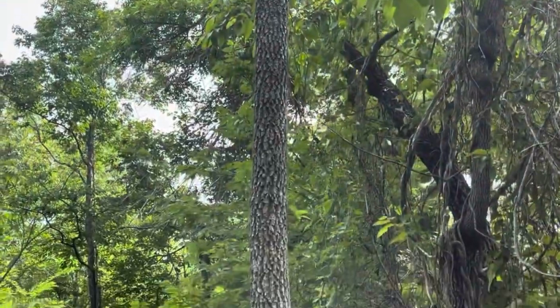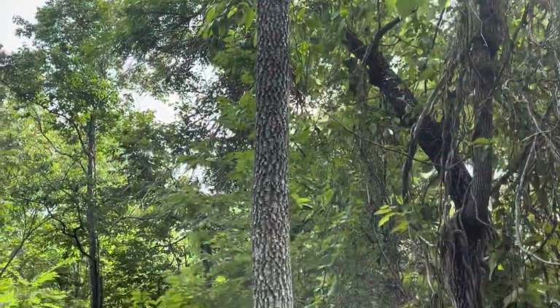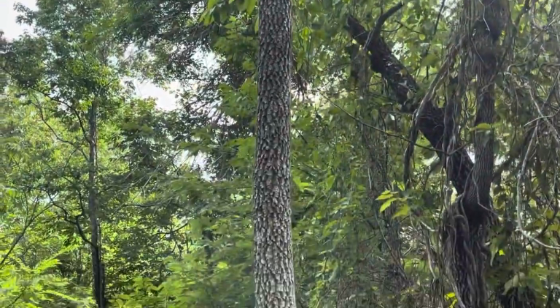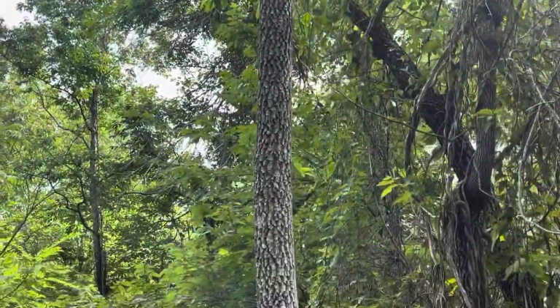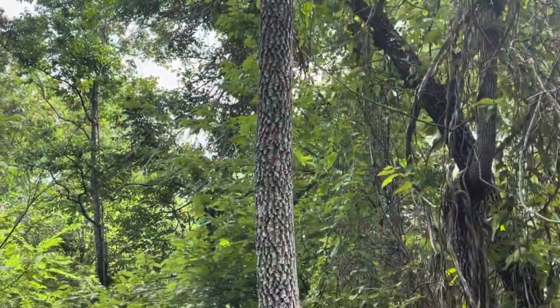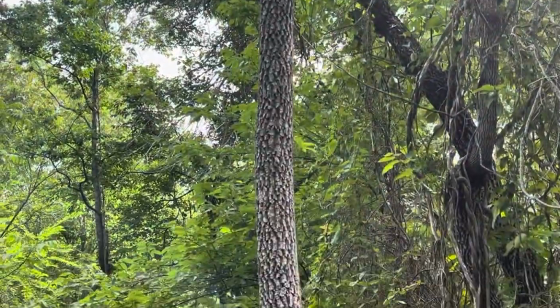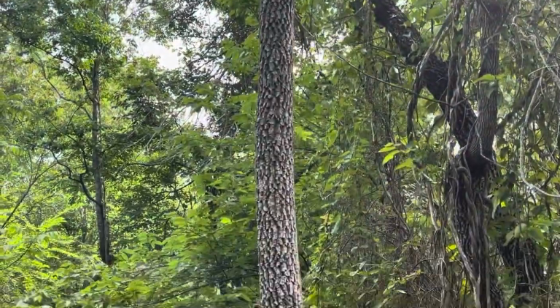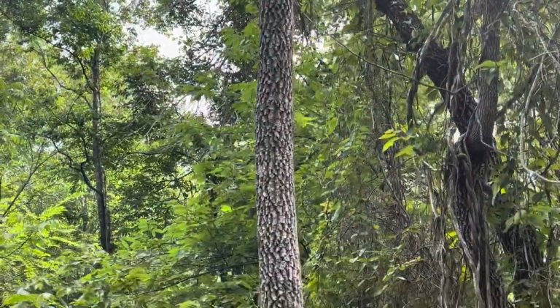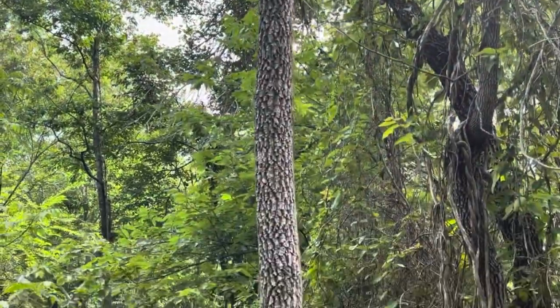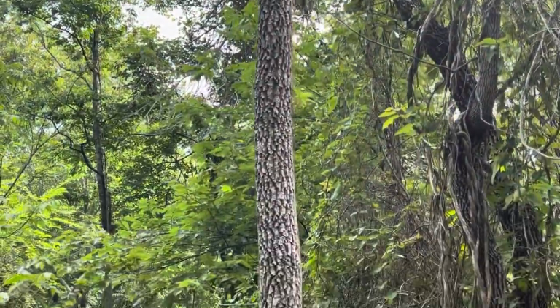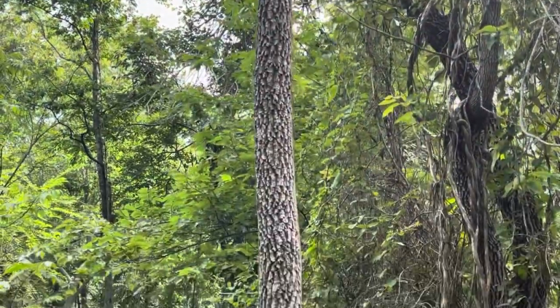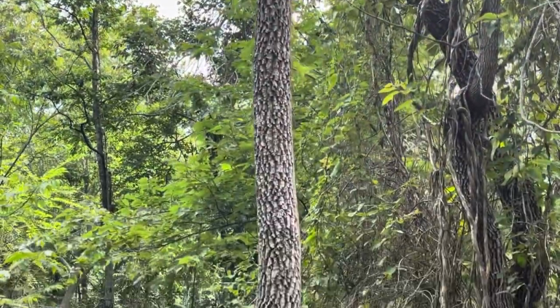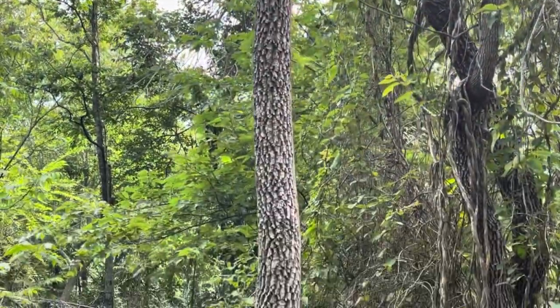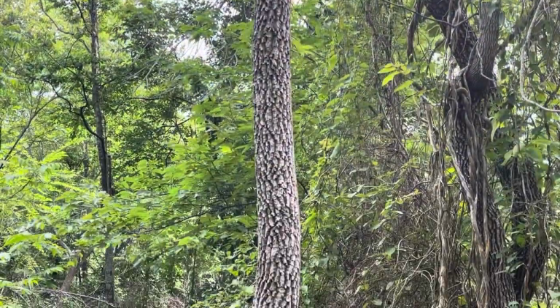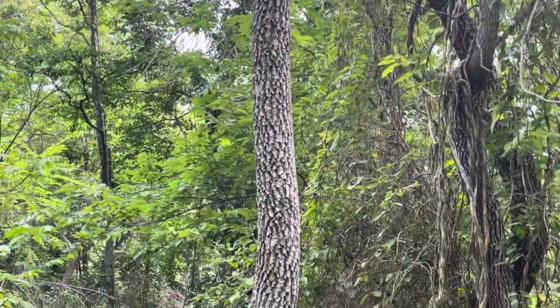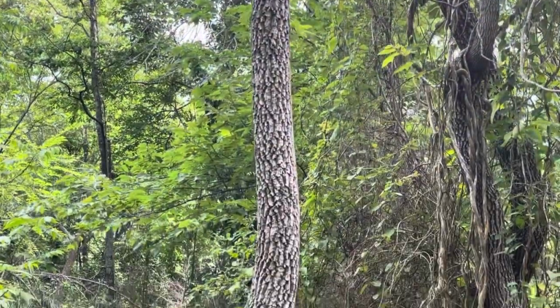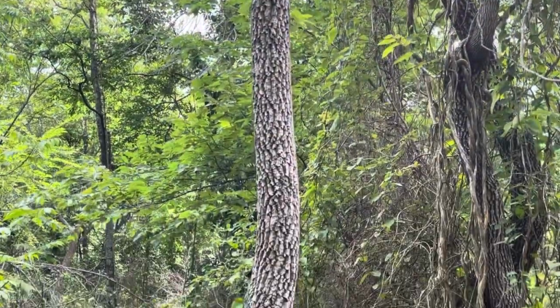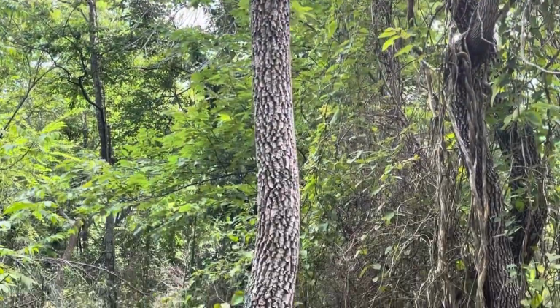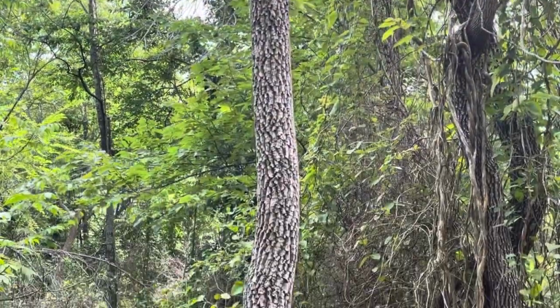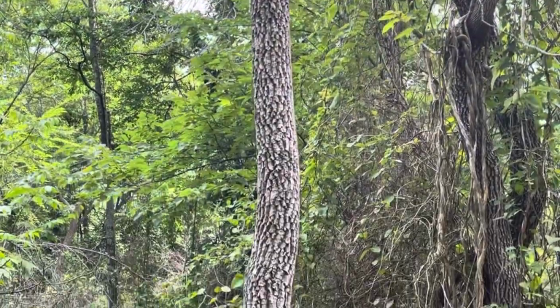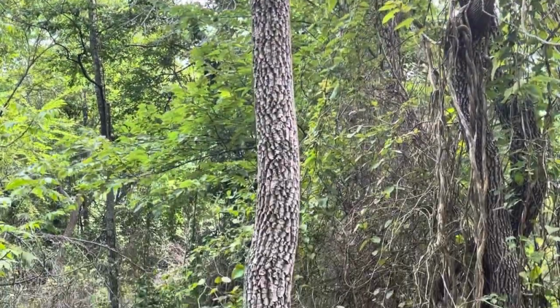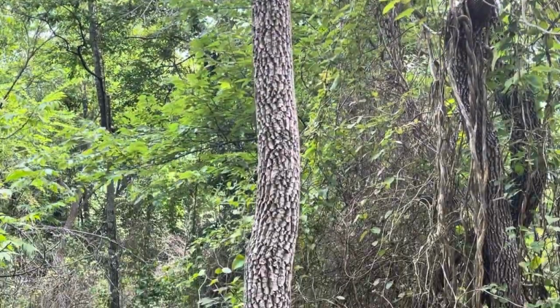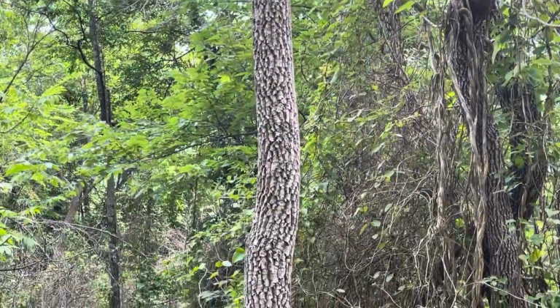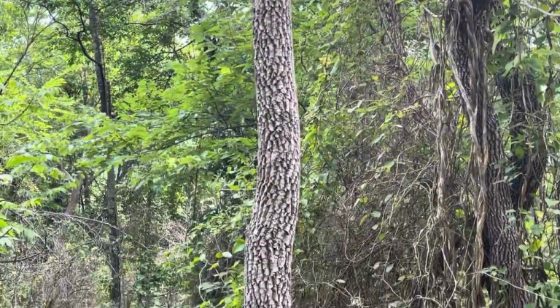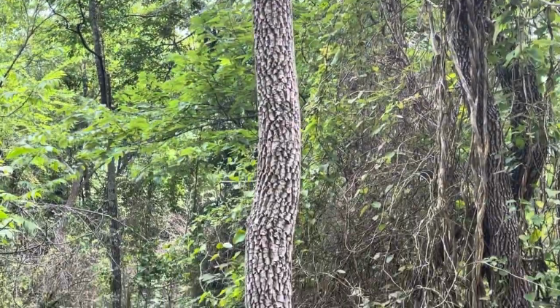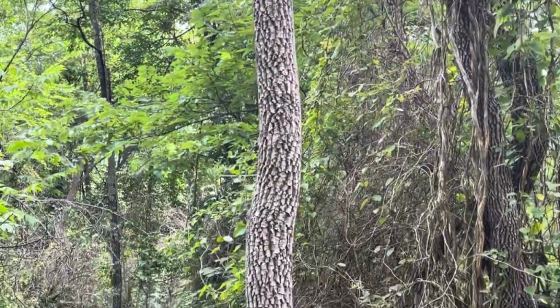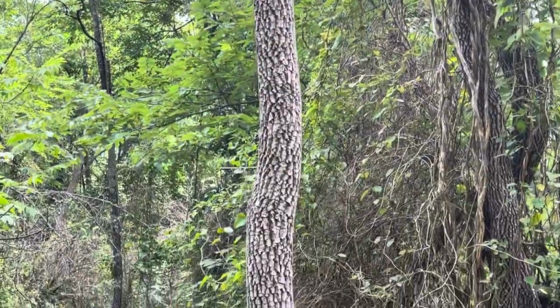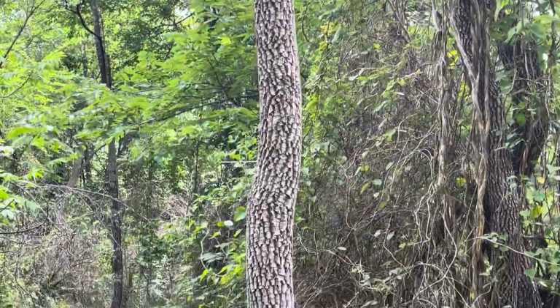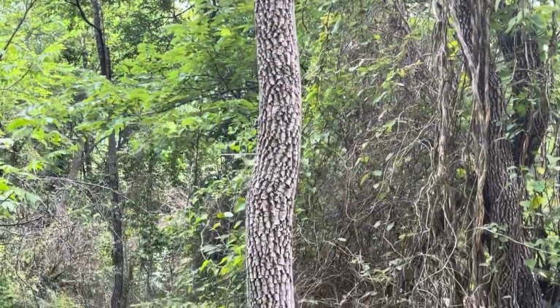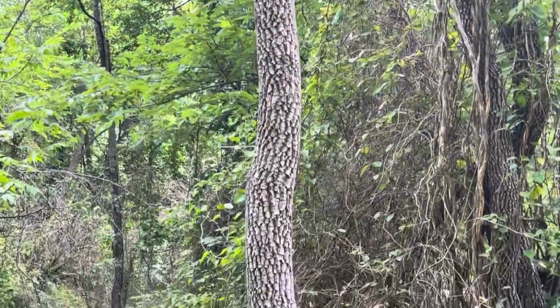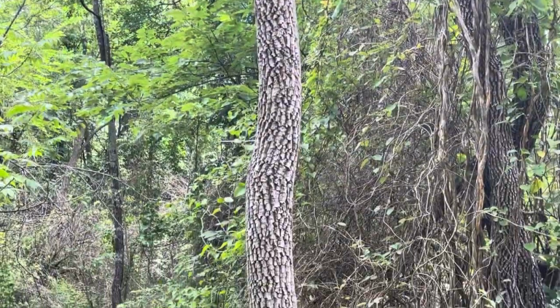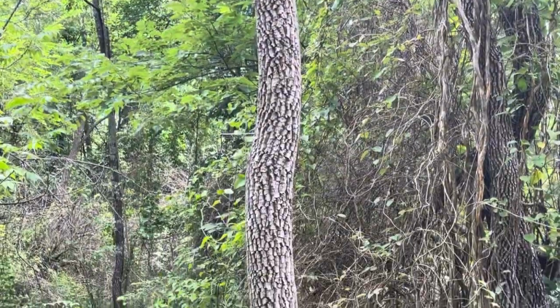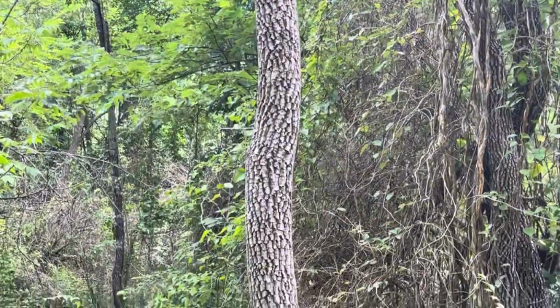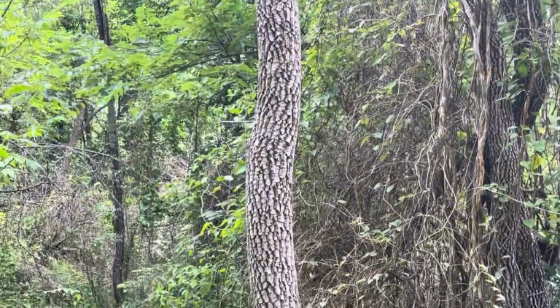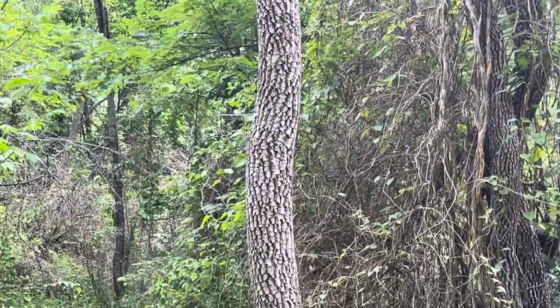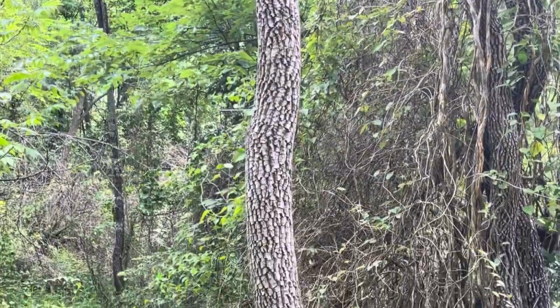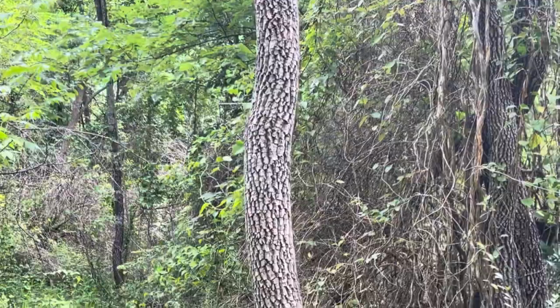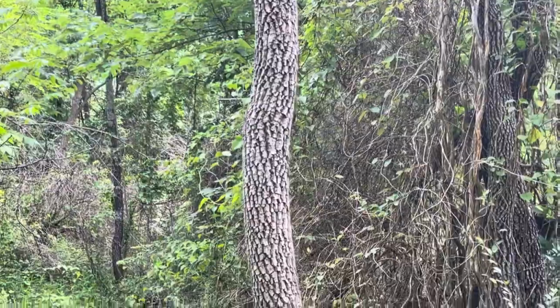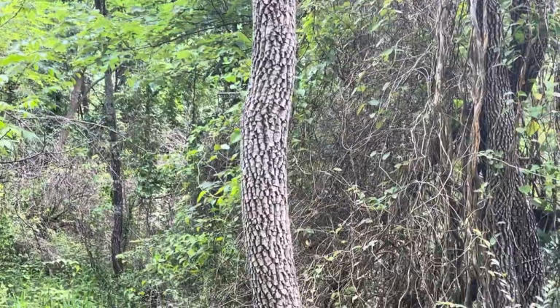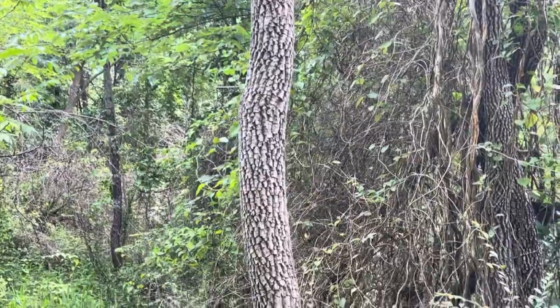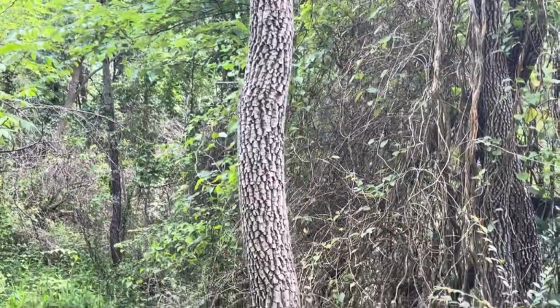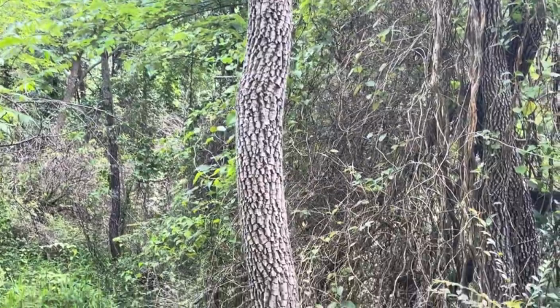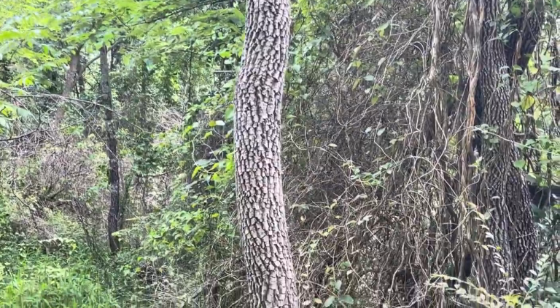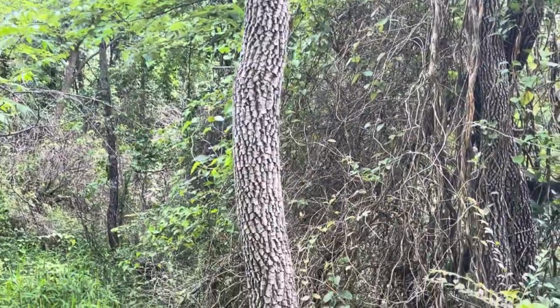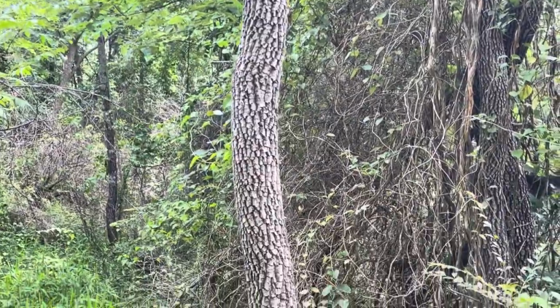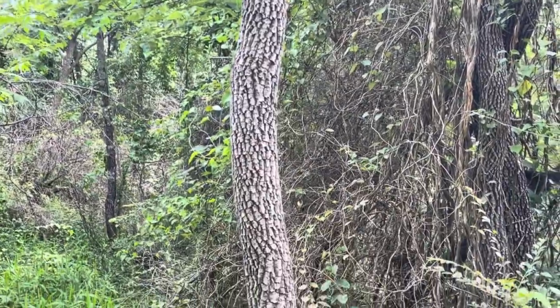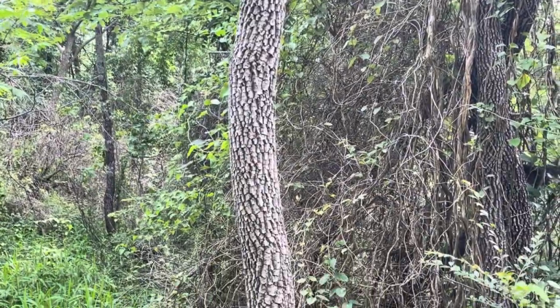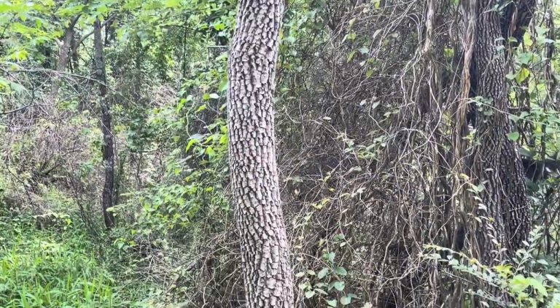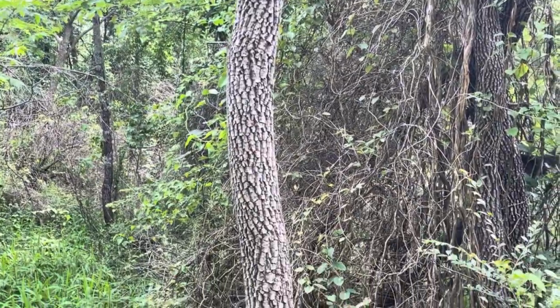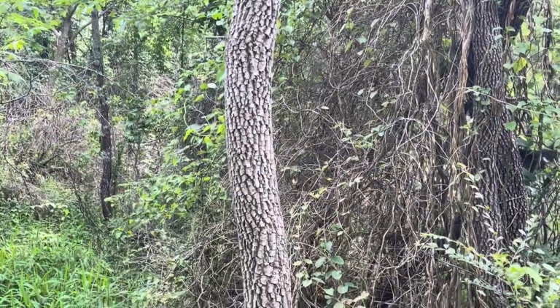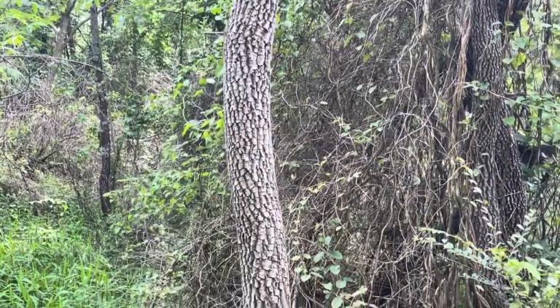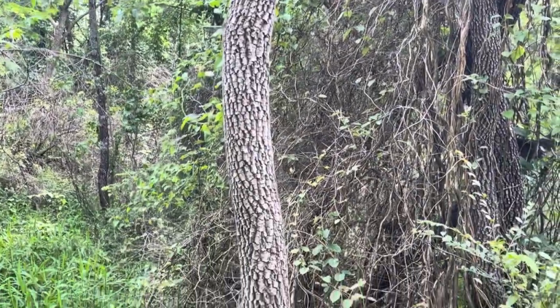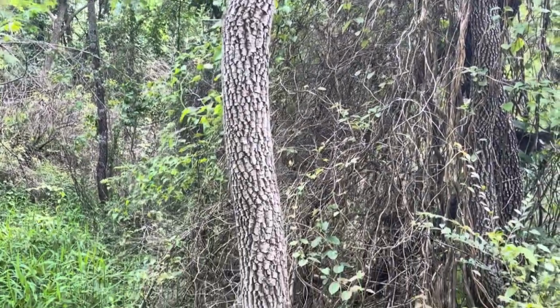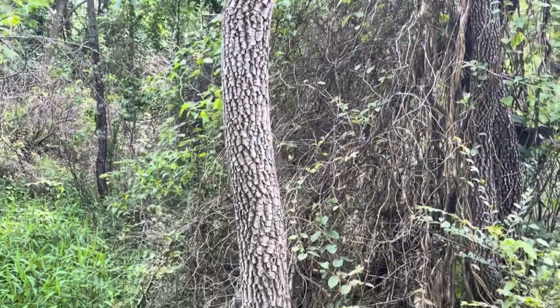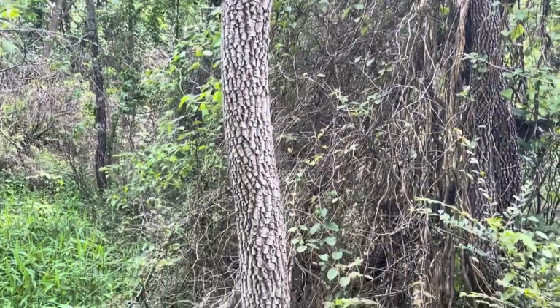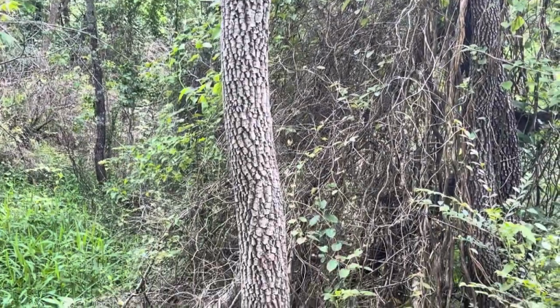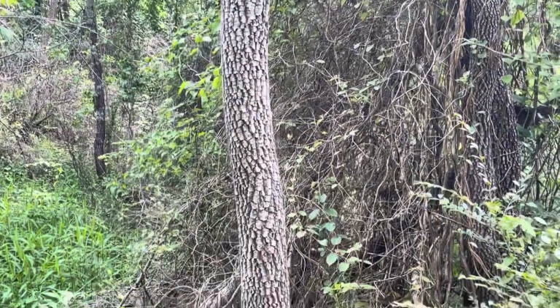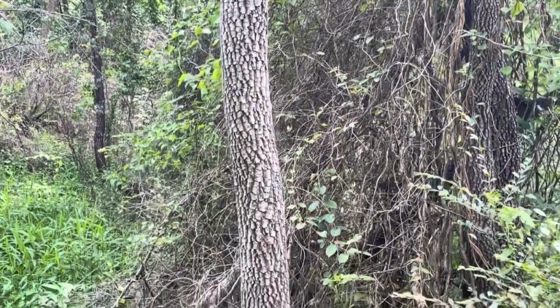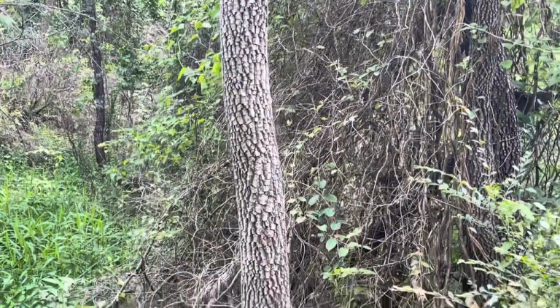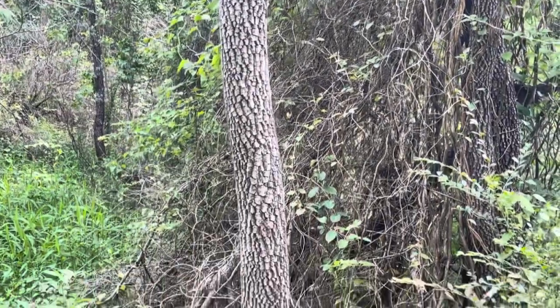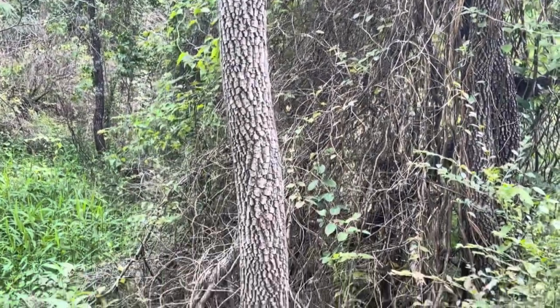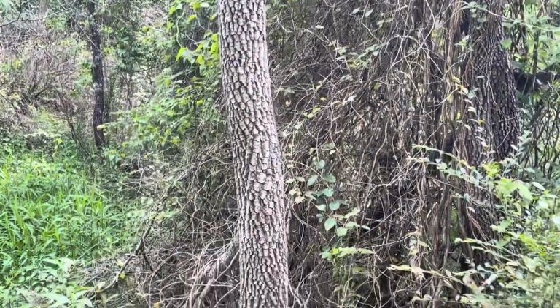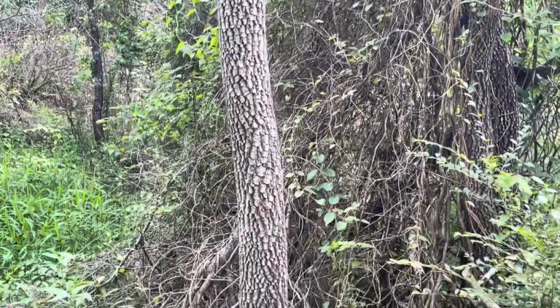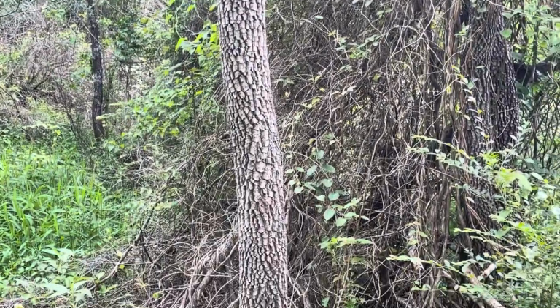They're really on prickly pear hard right now. There's a lot of prickly pear cactus that's blooming and they're really on it.